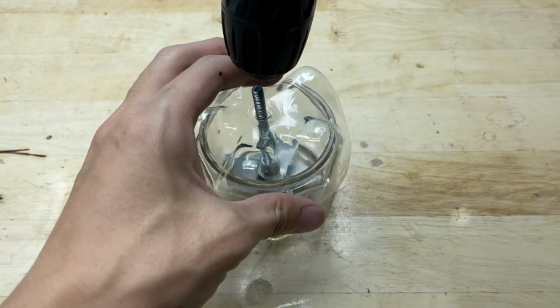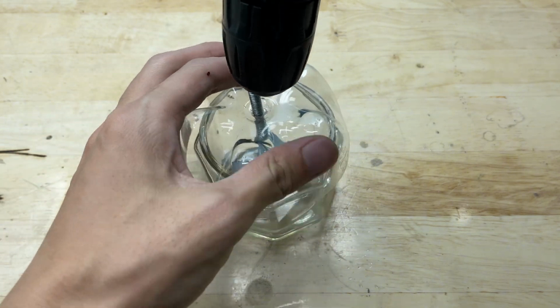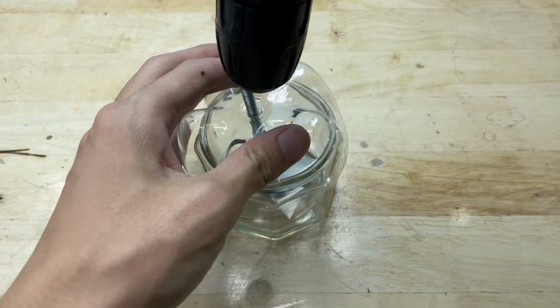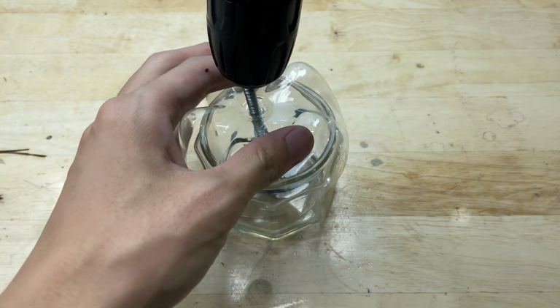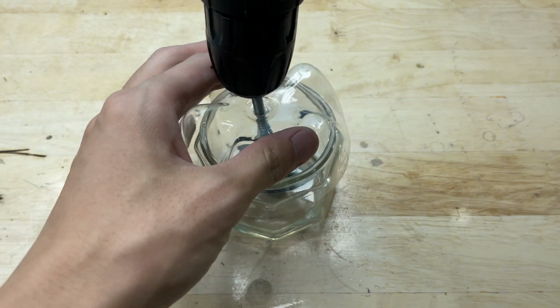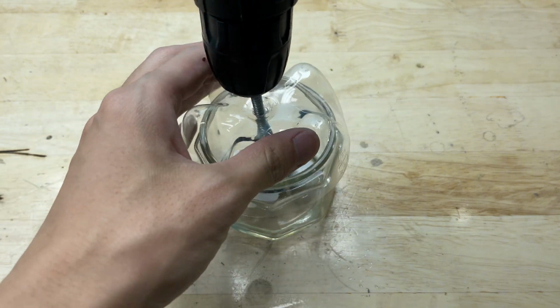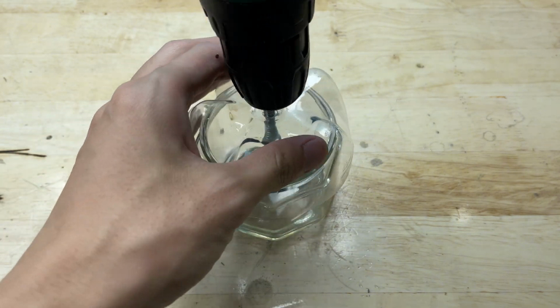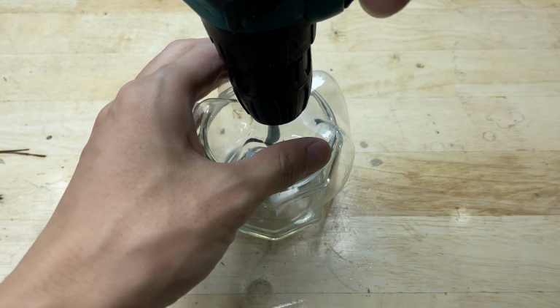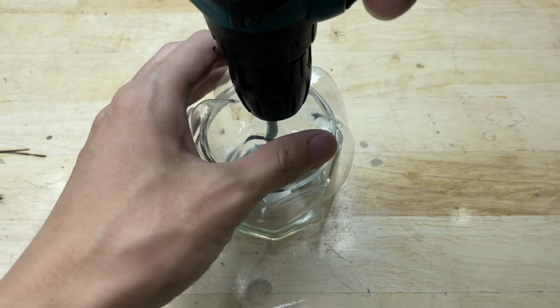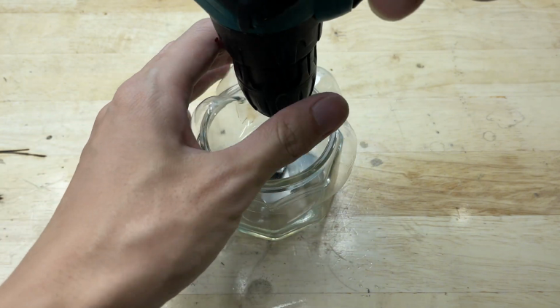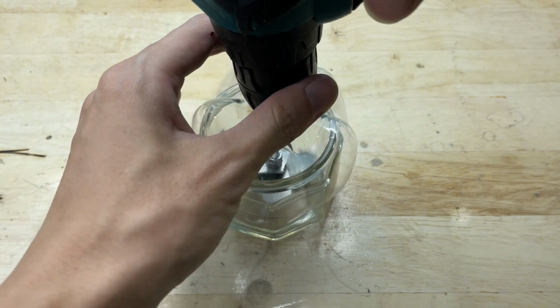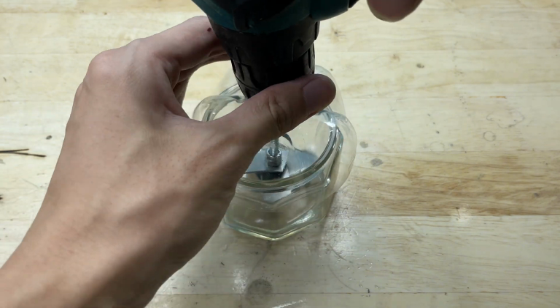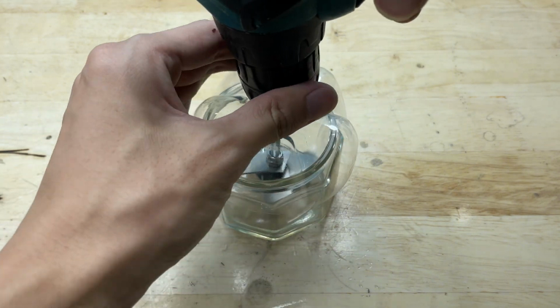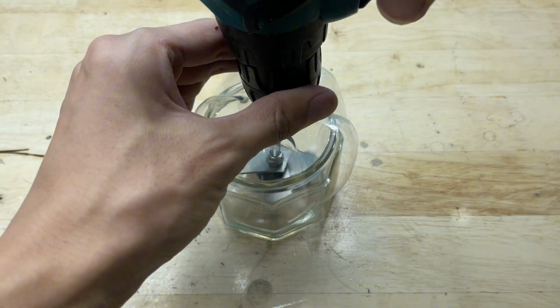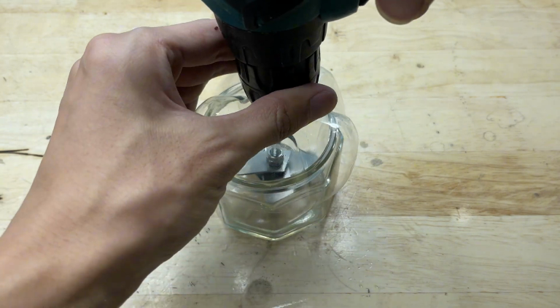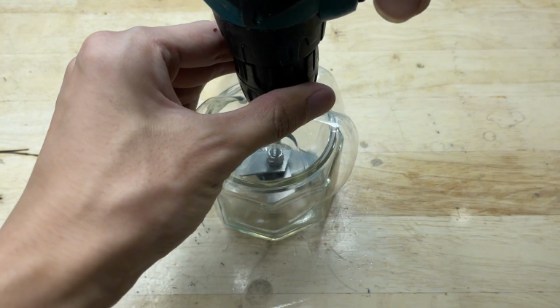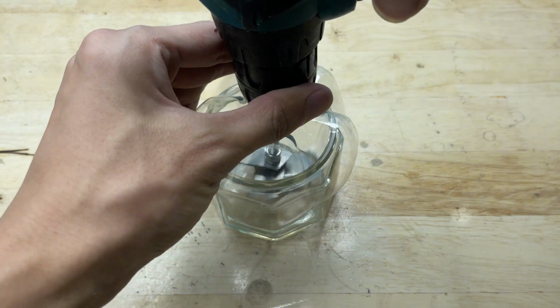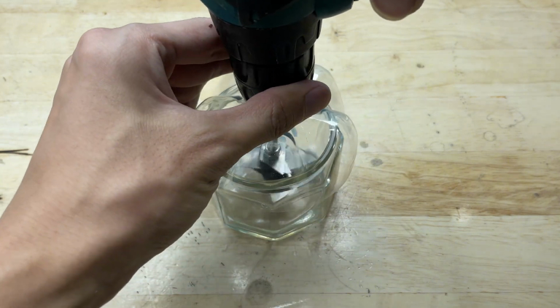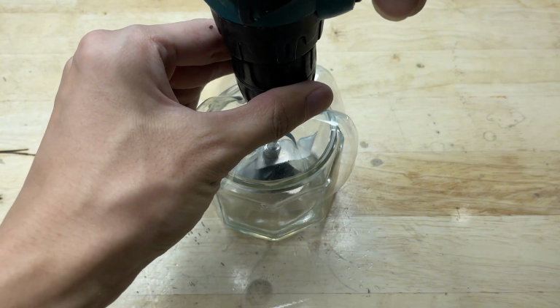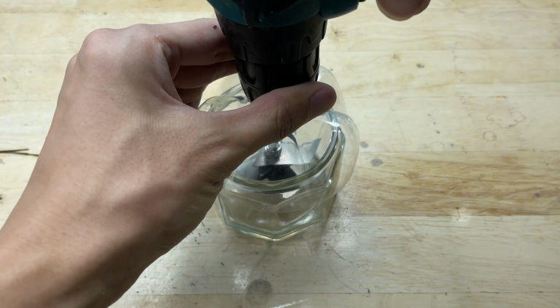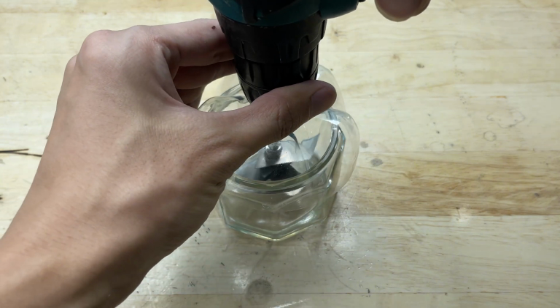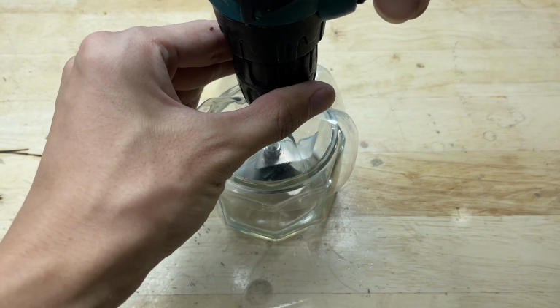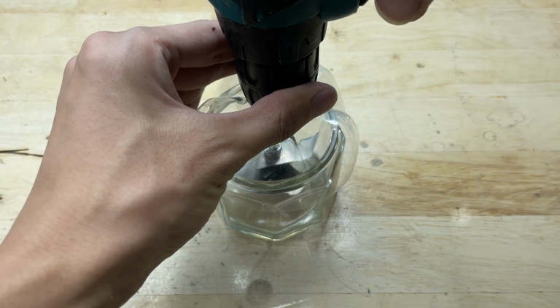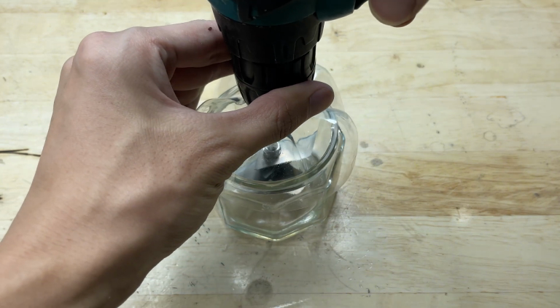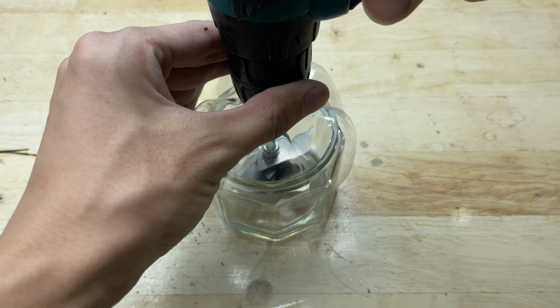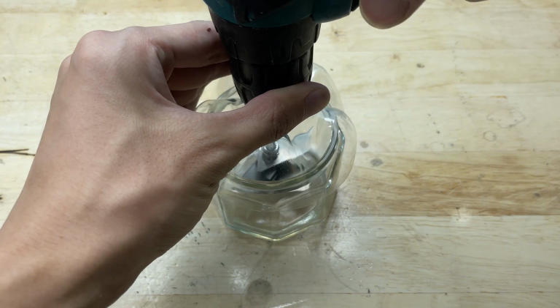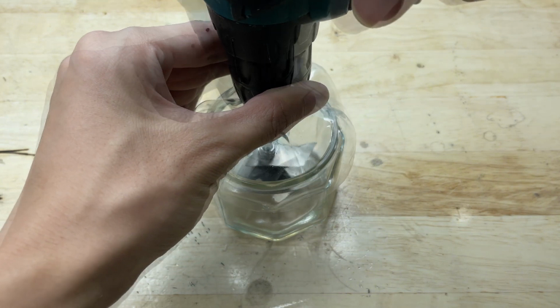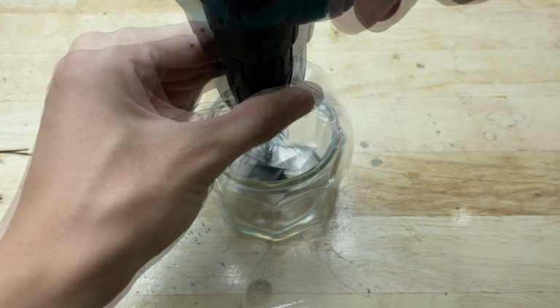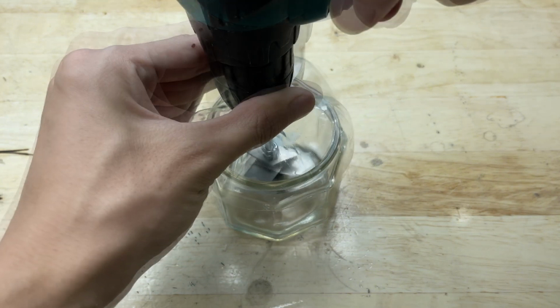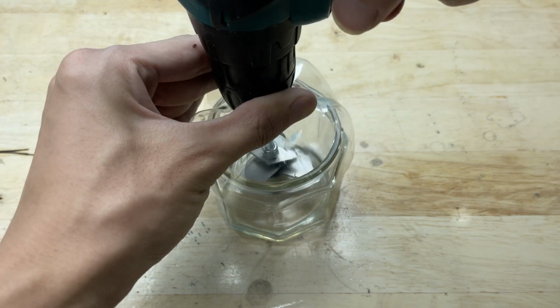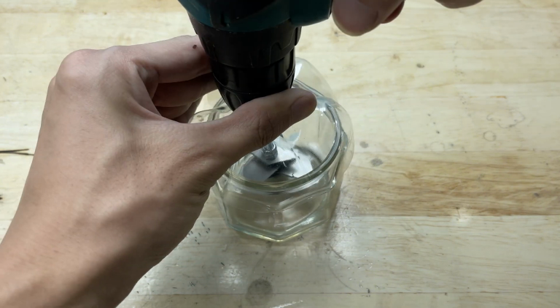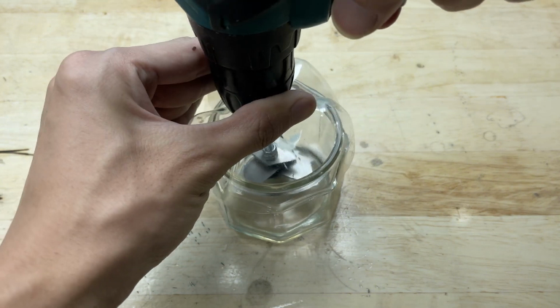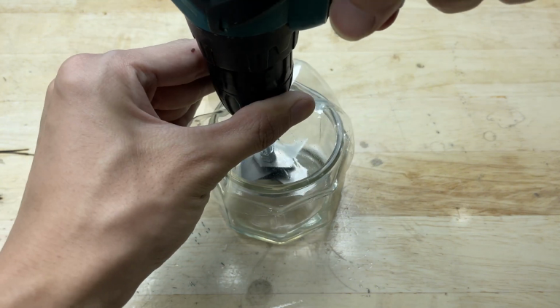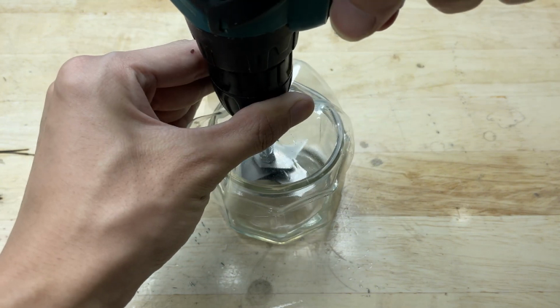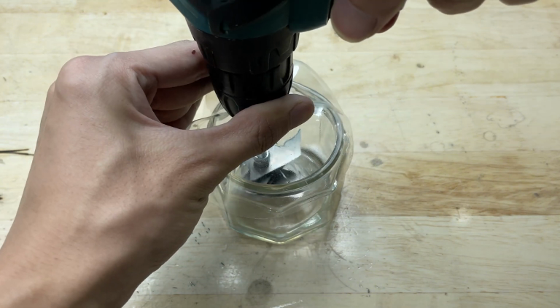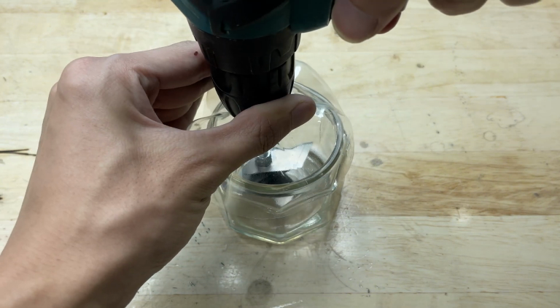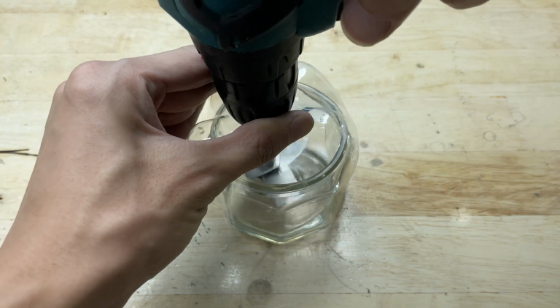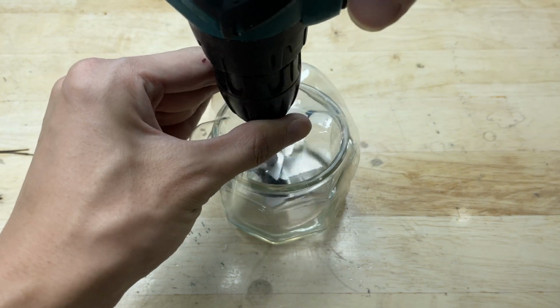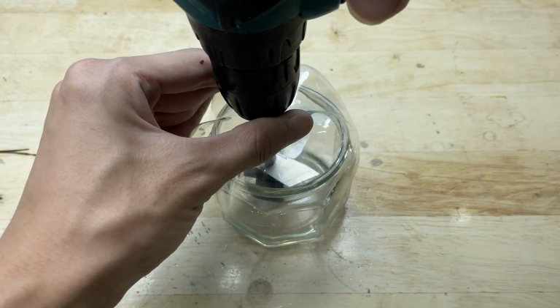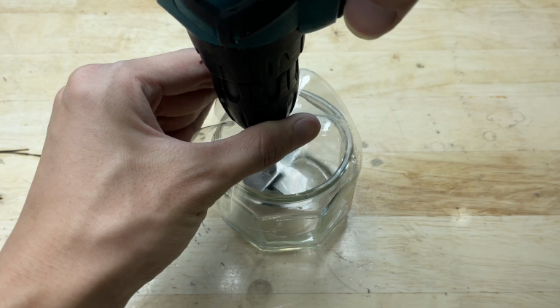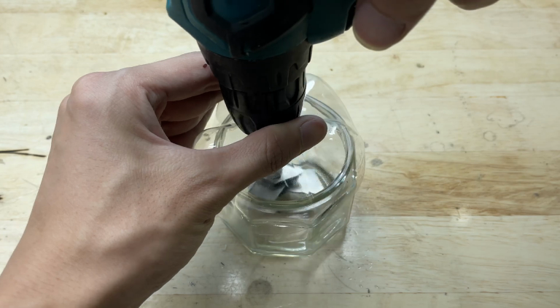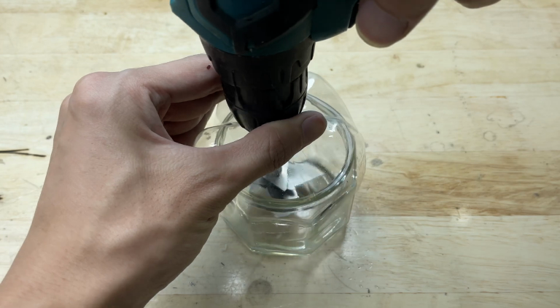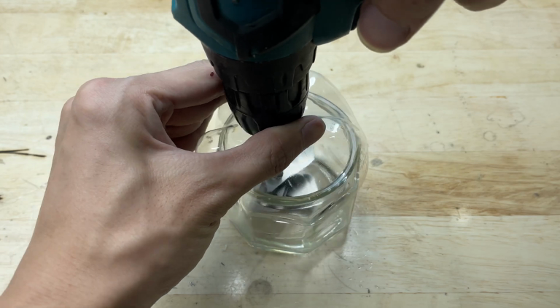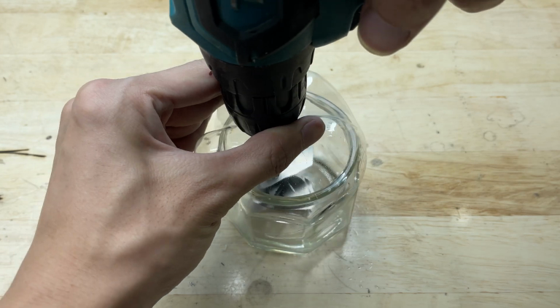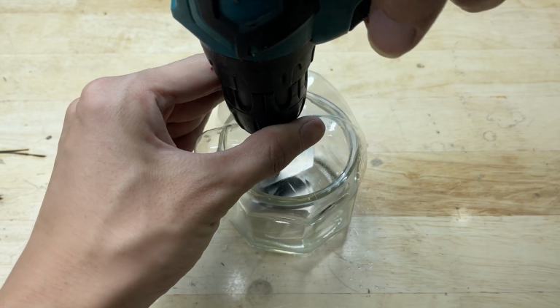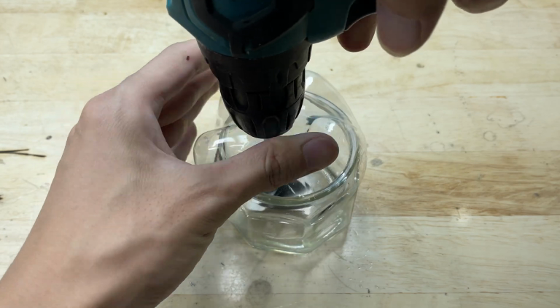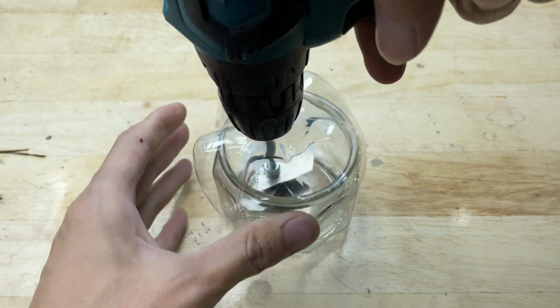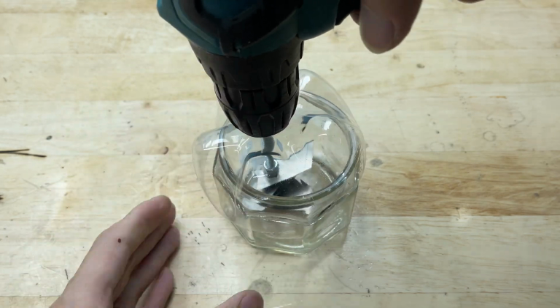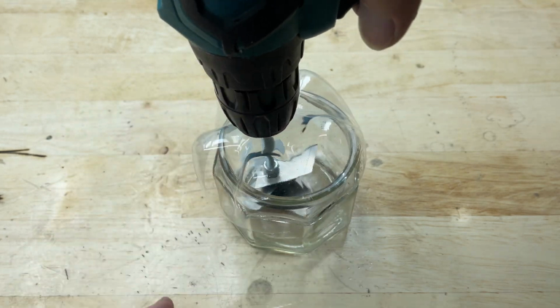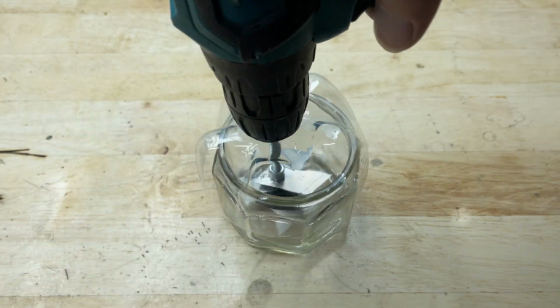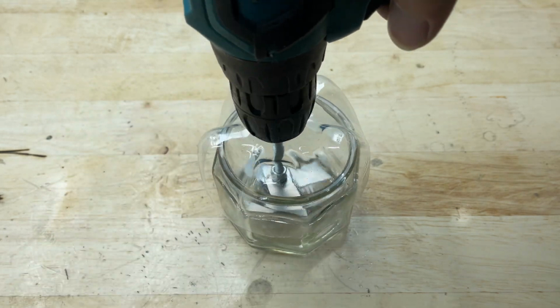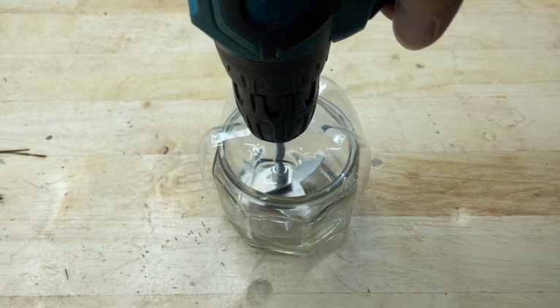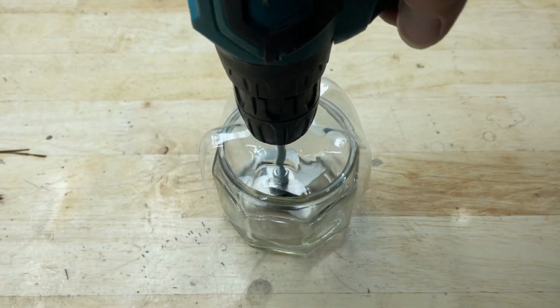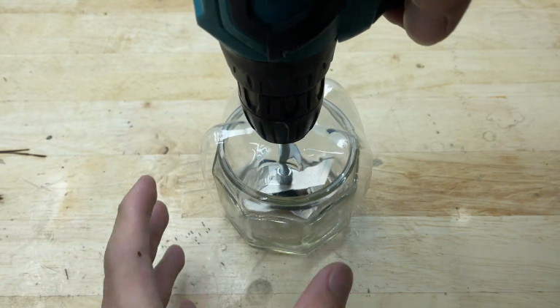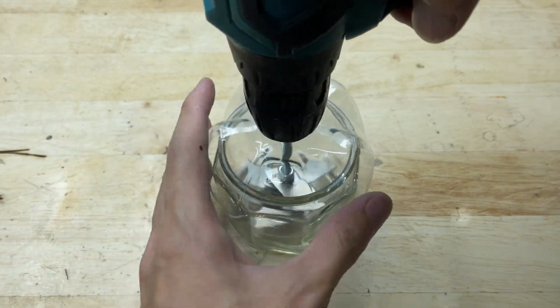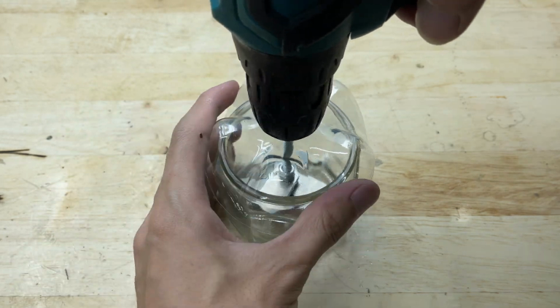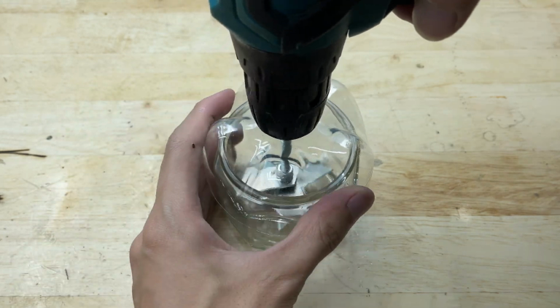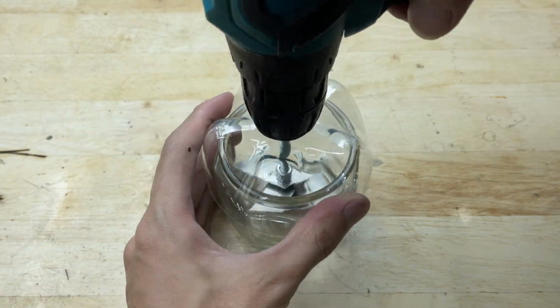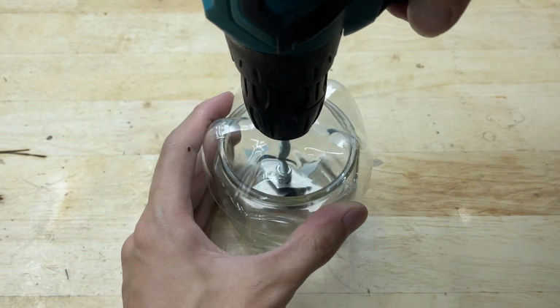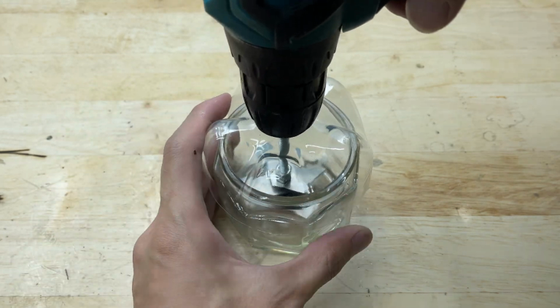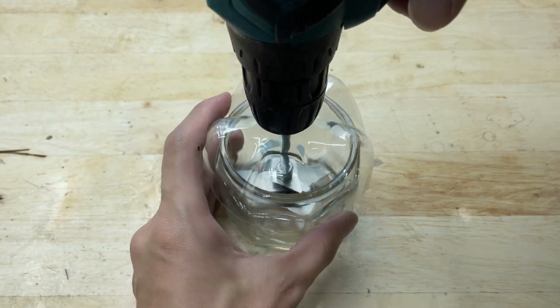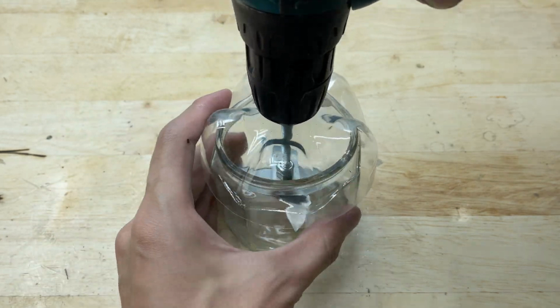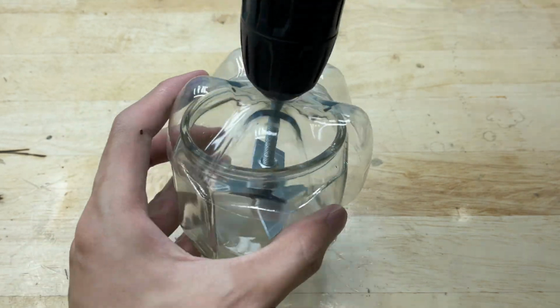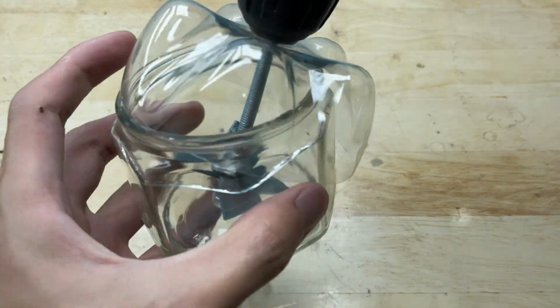Now I'll connect the whole assembly to the drill, and just like that, the homemade grinder is complete and ready to use.